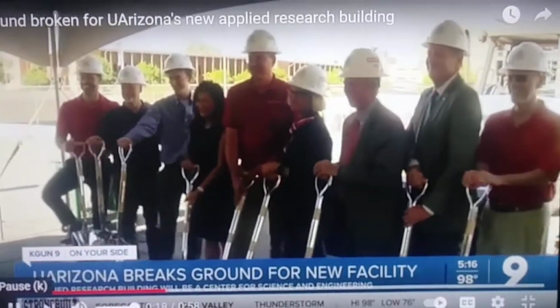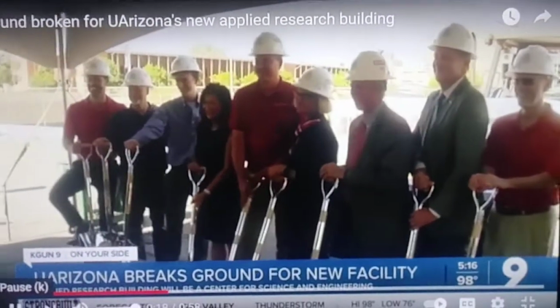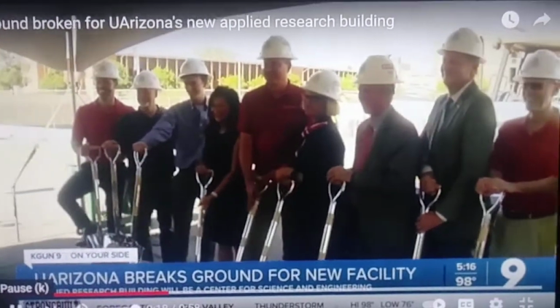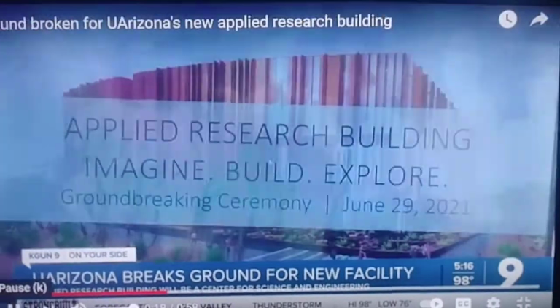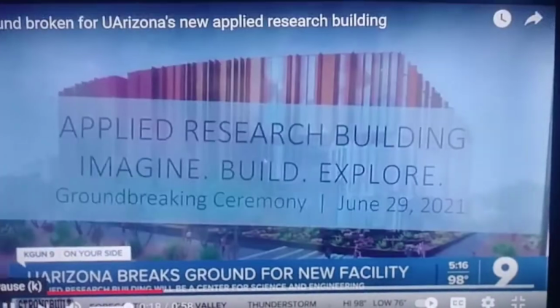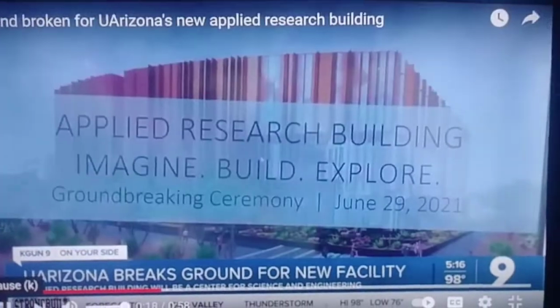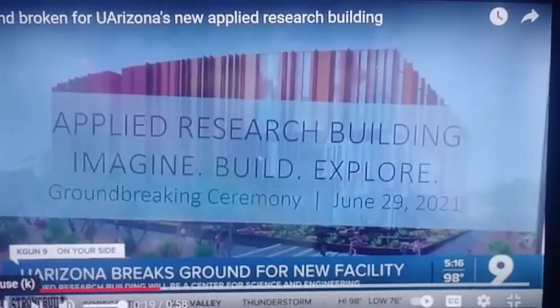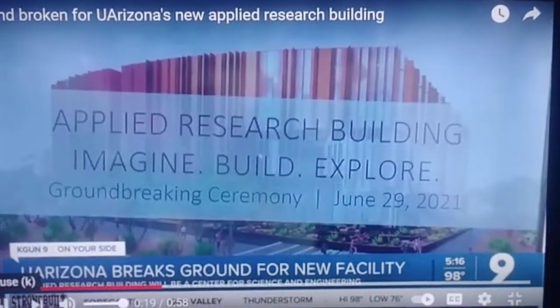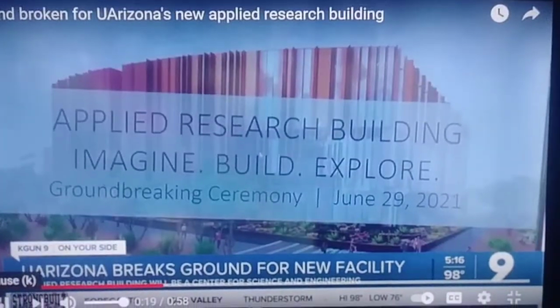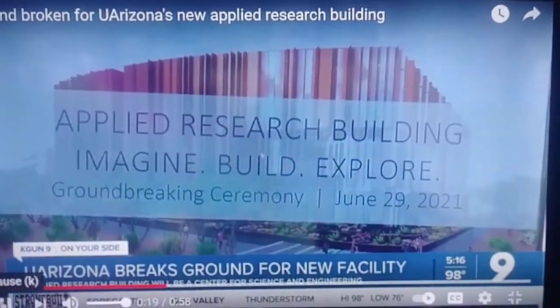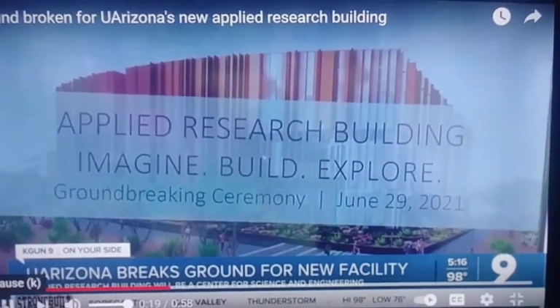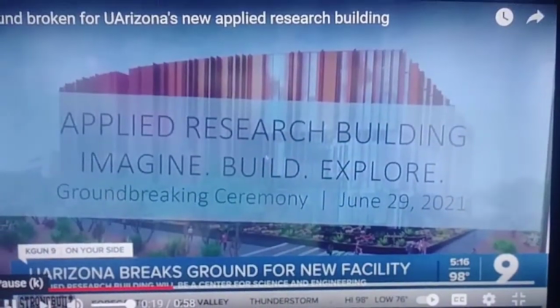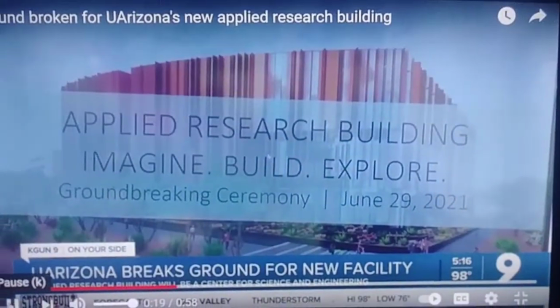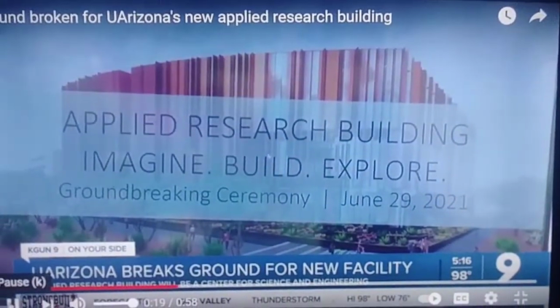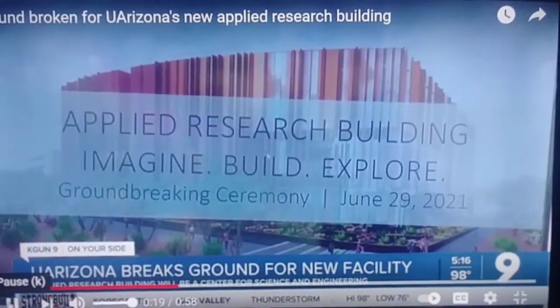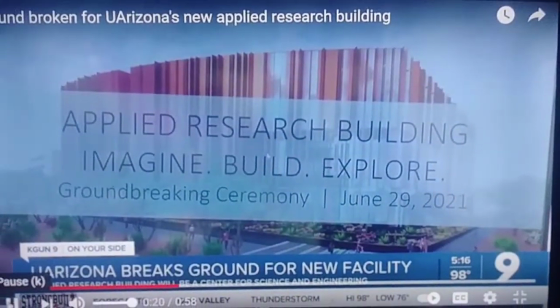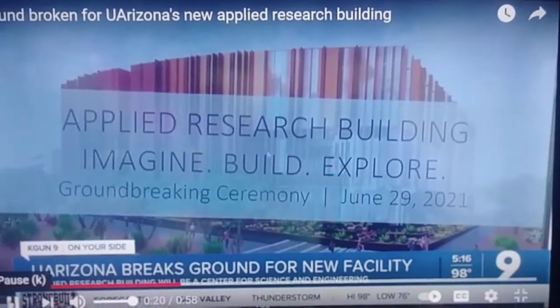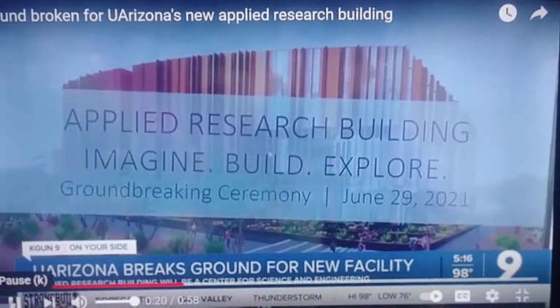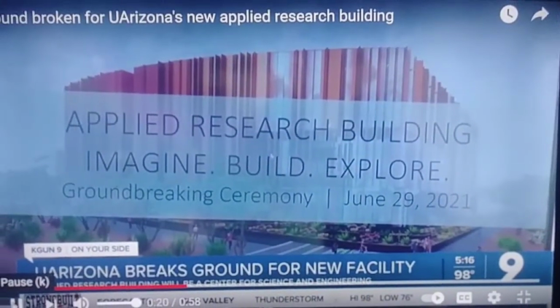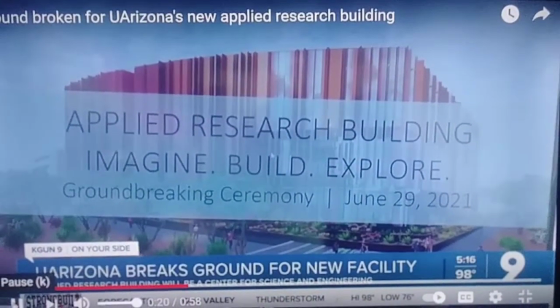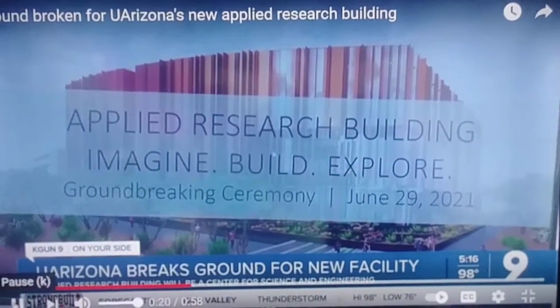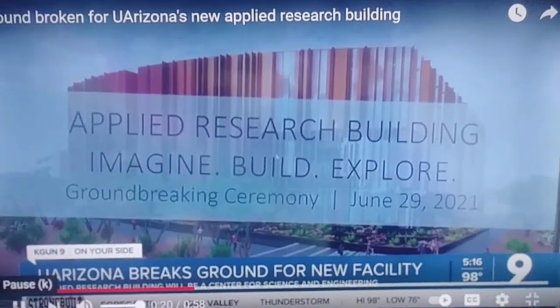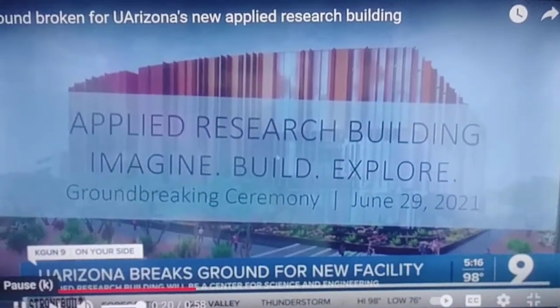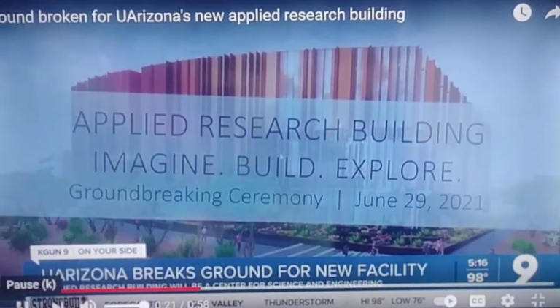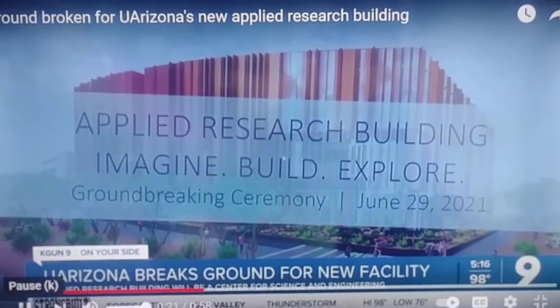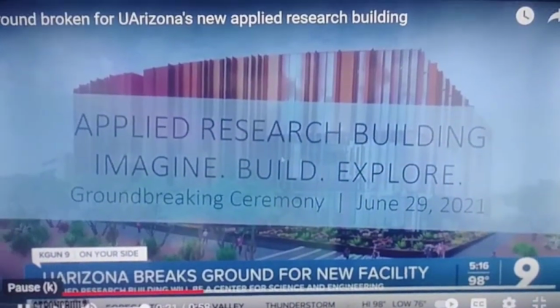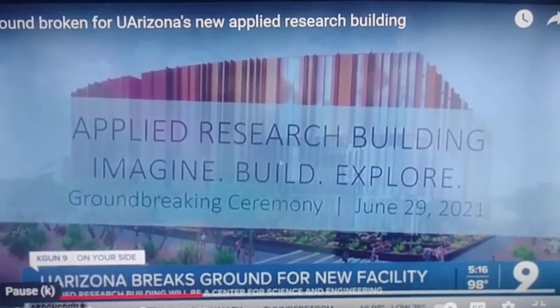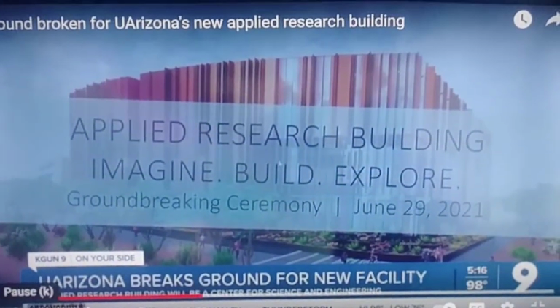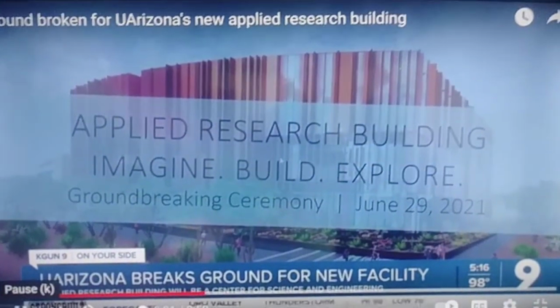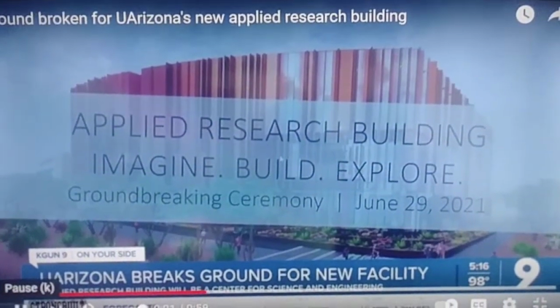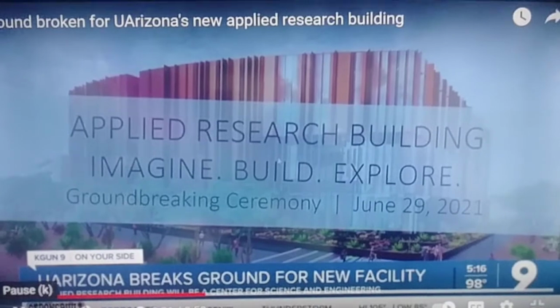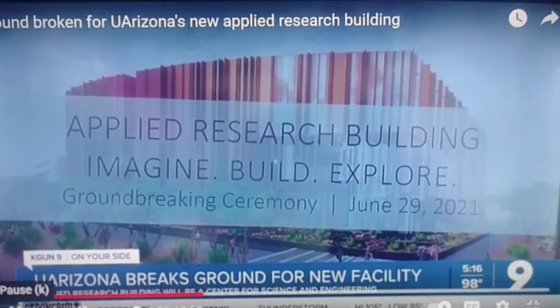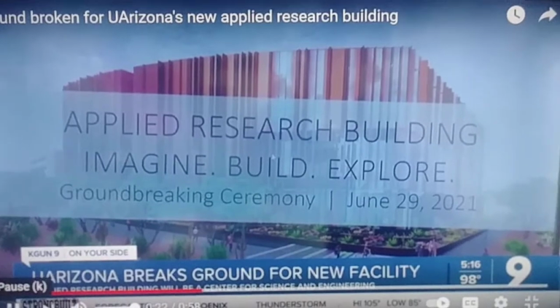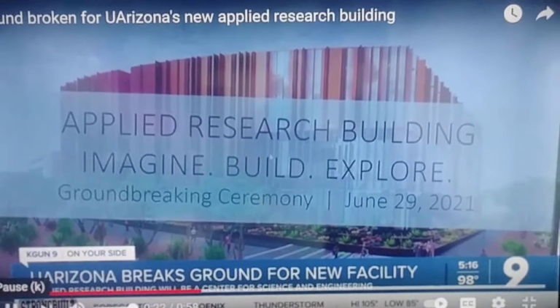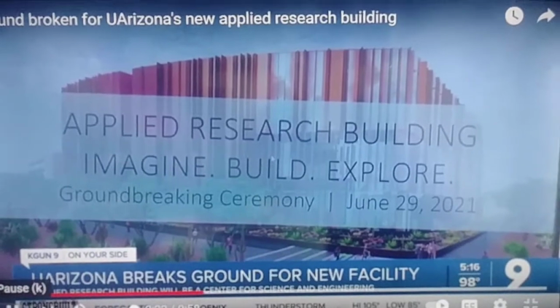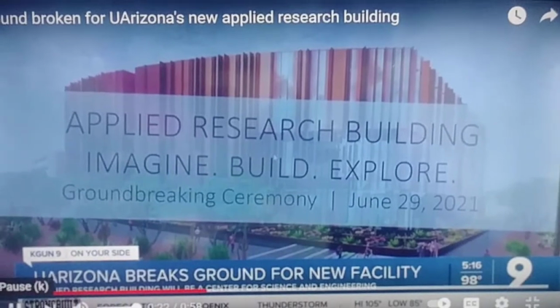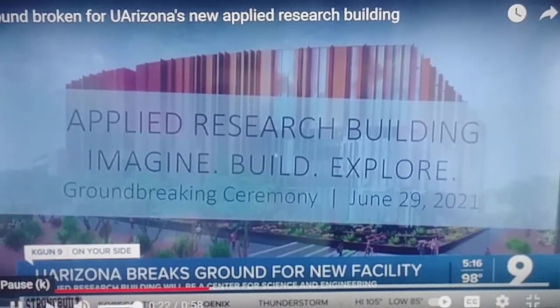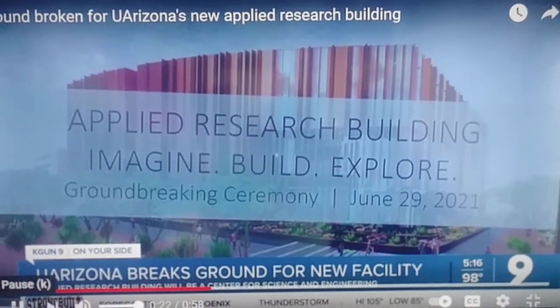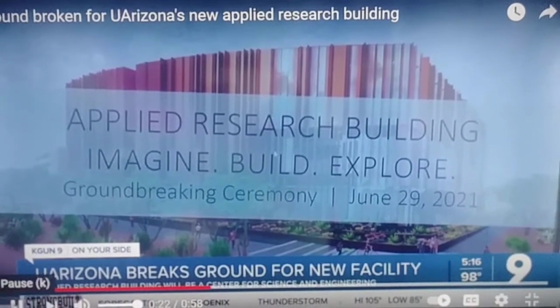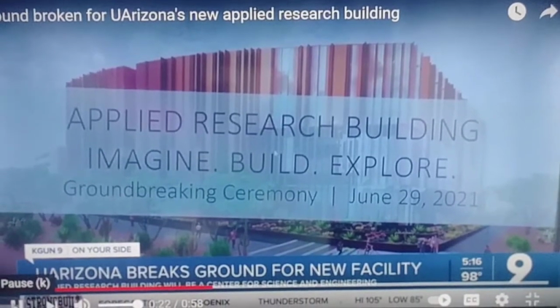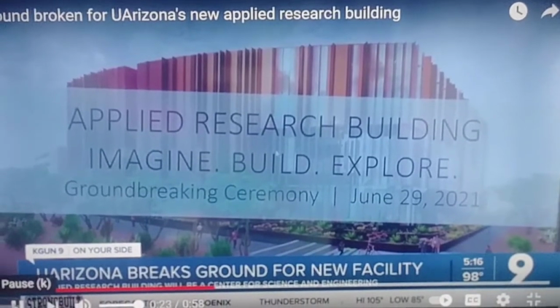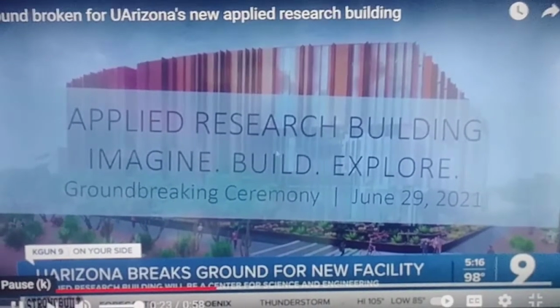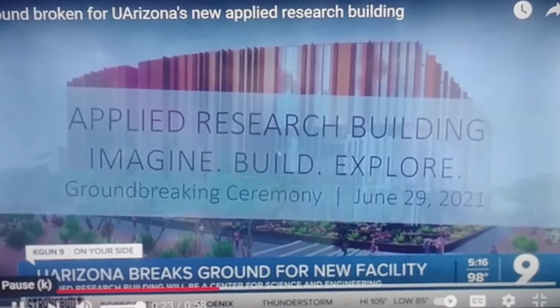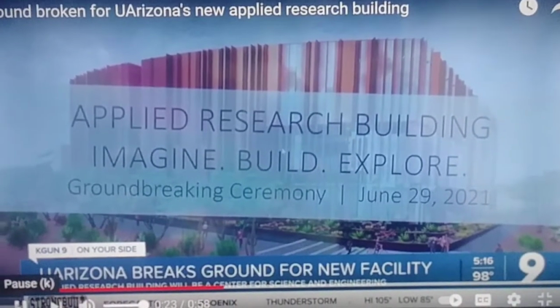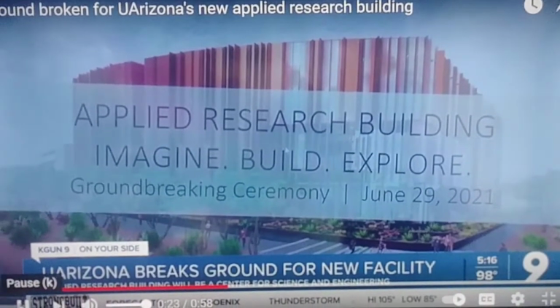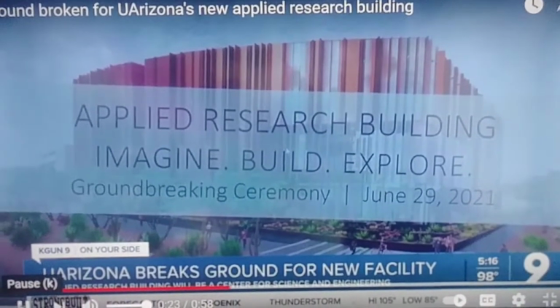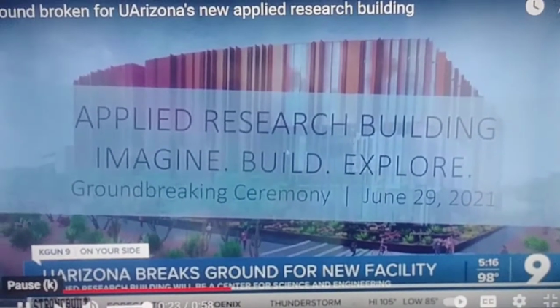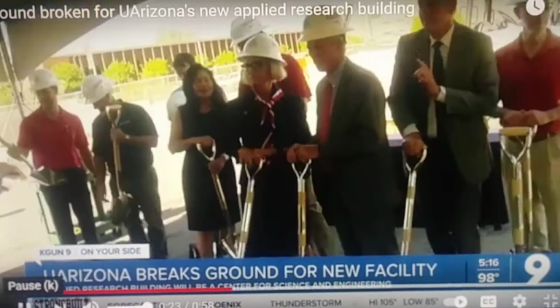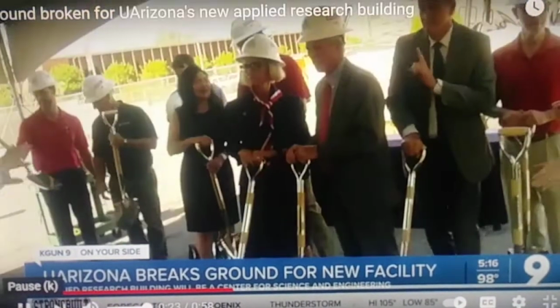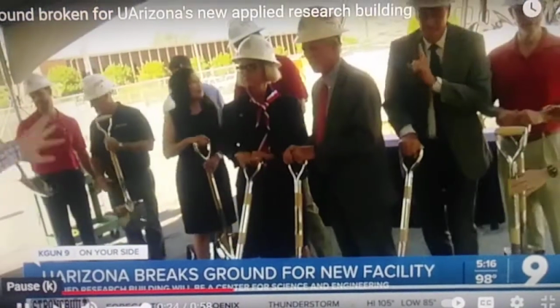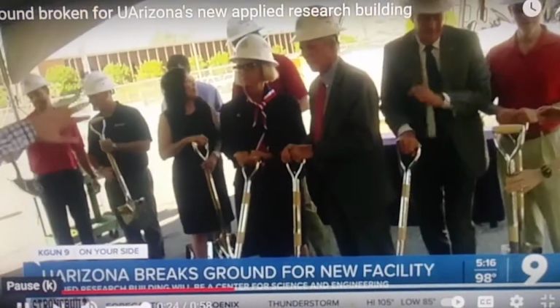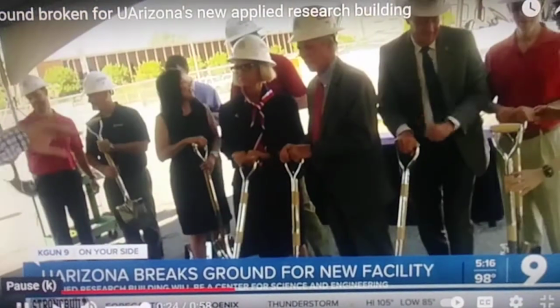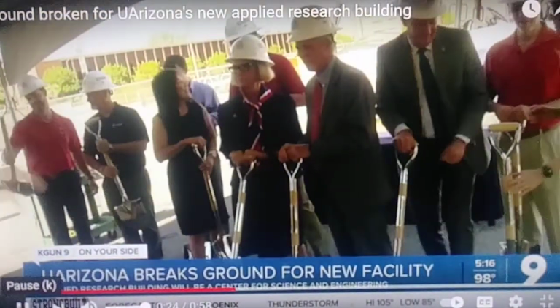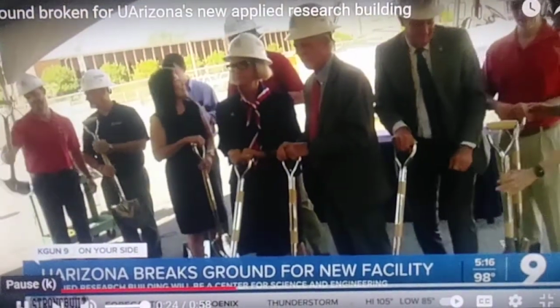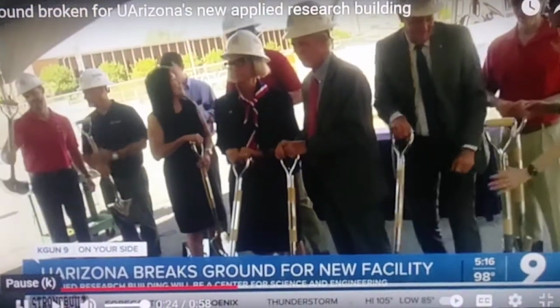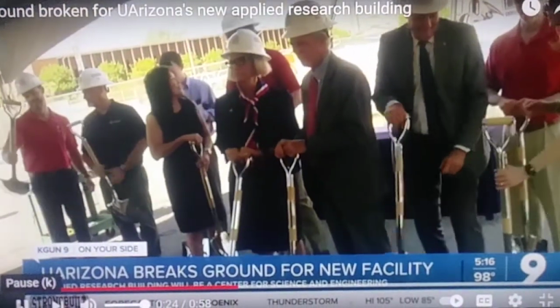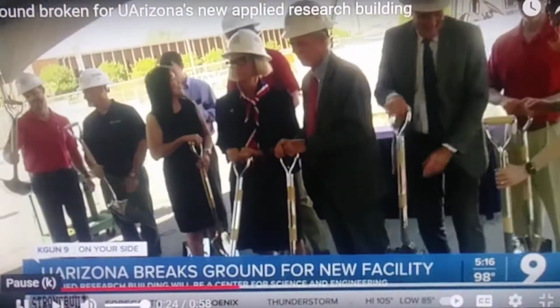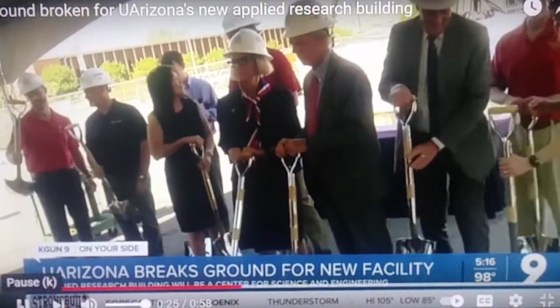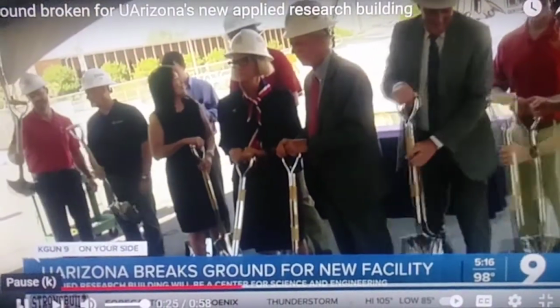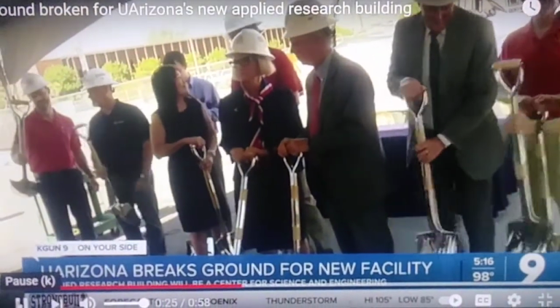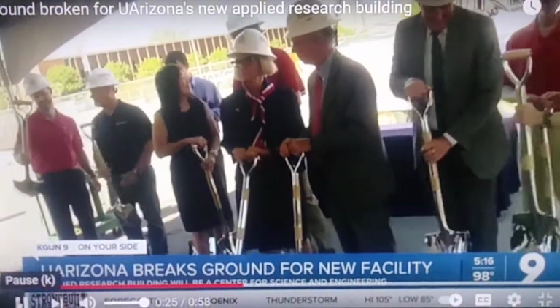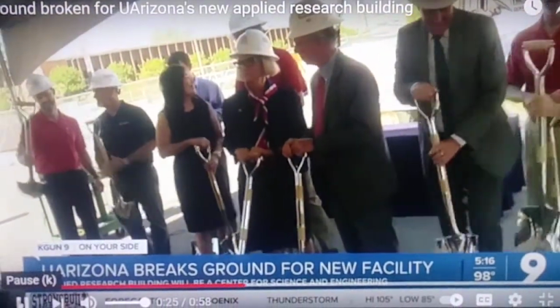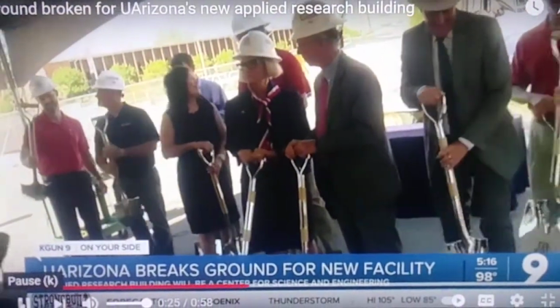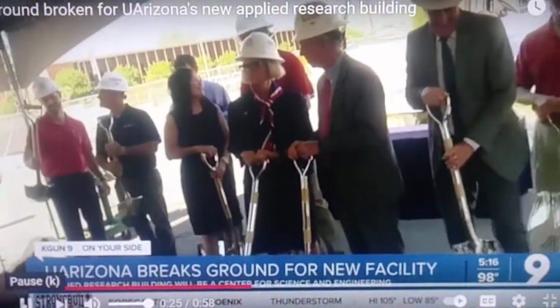No classes will be taught in the ARB. Instead, students can tap into the state-of-the-art equipment for undergraduate and graduate research.